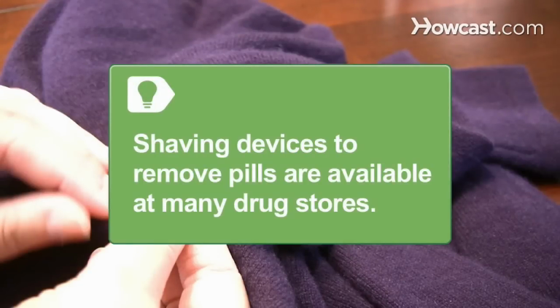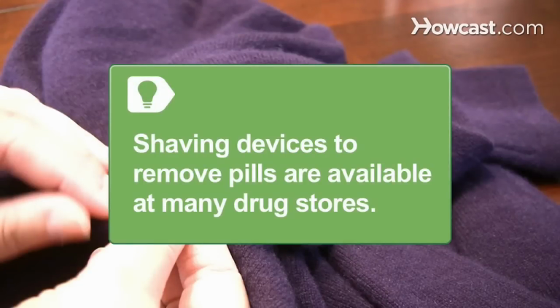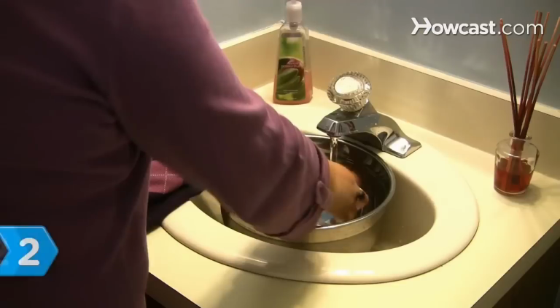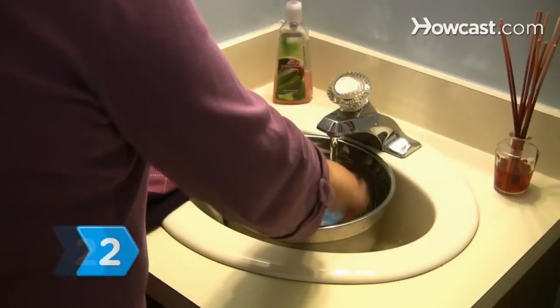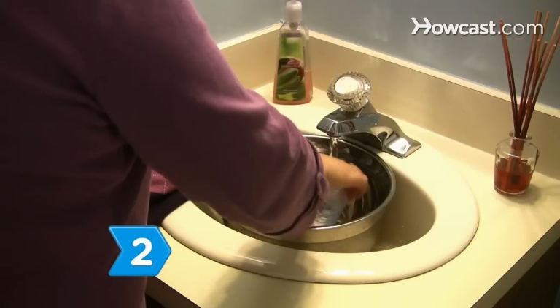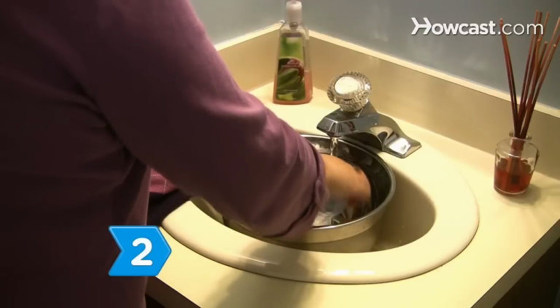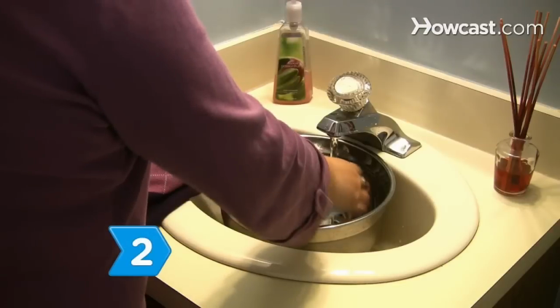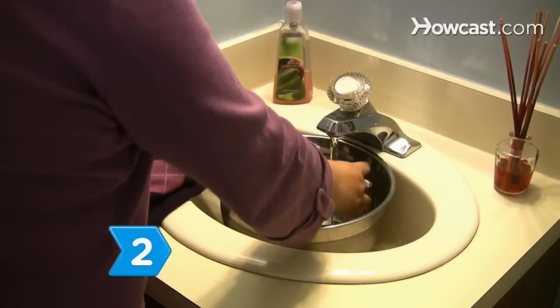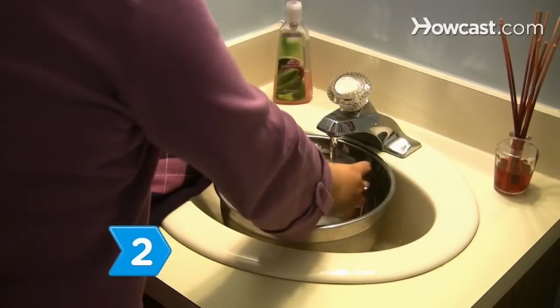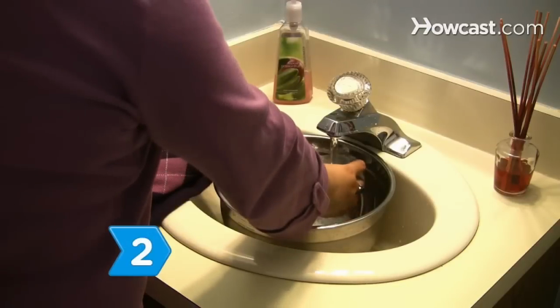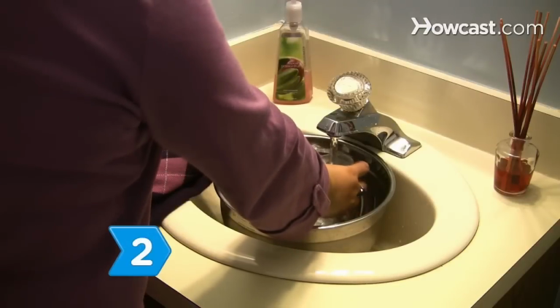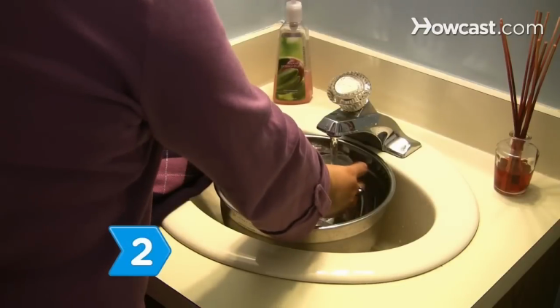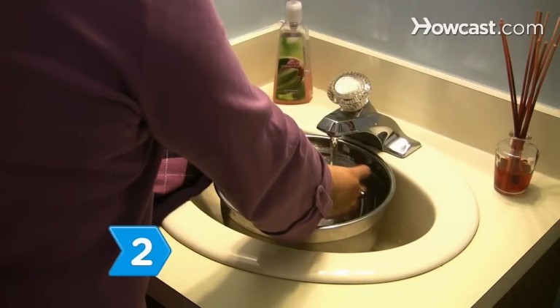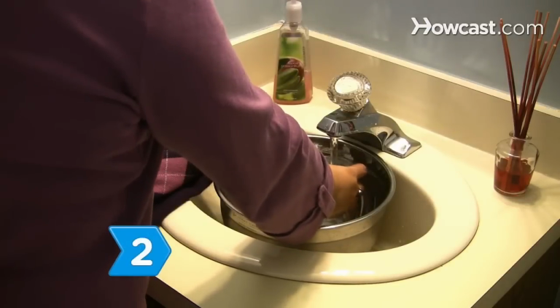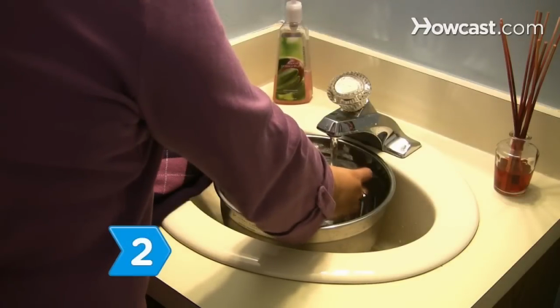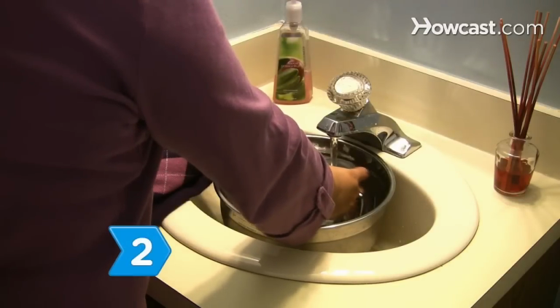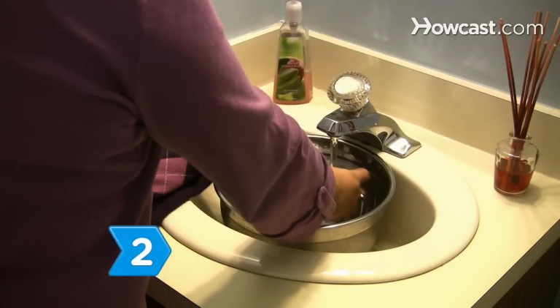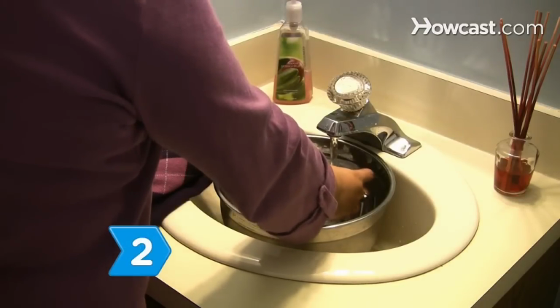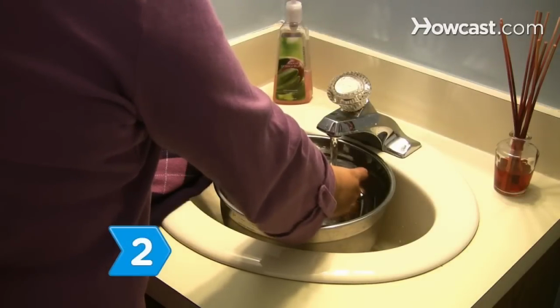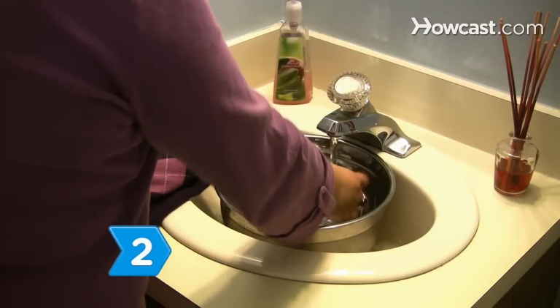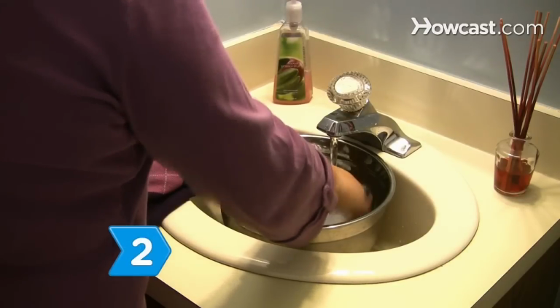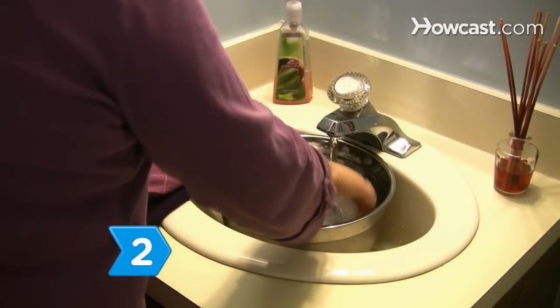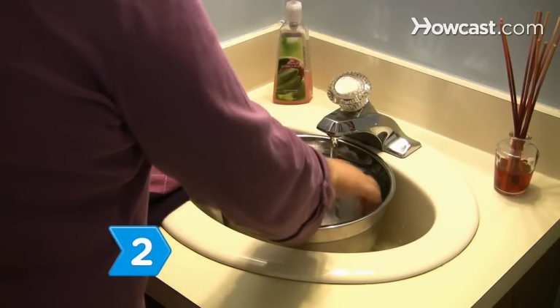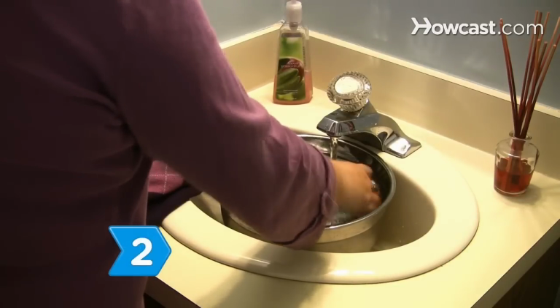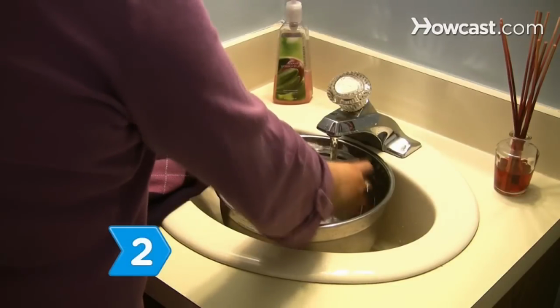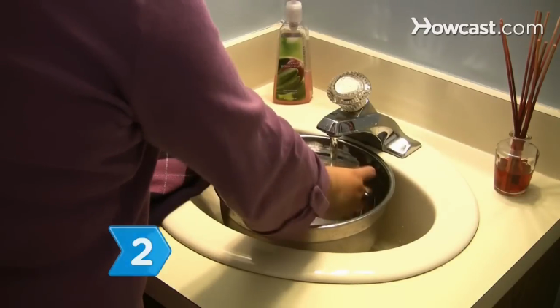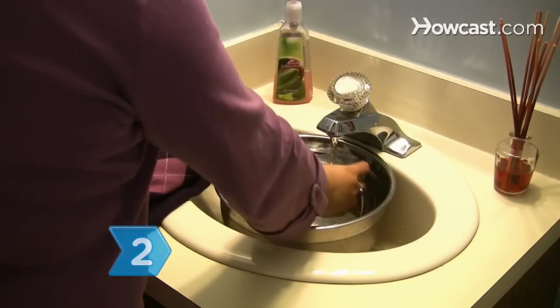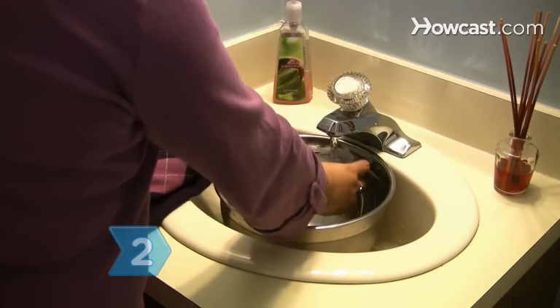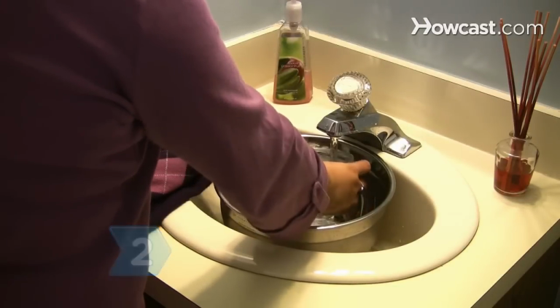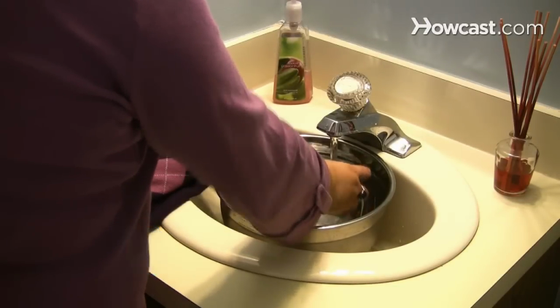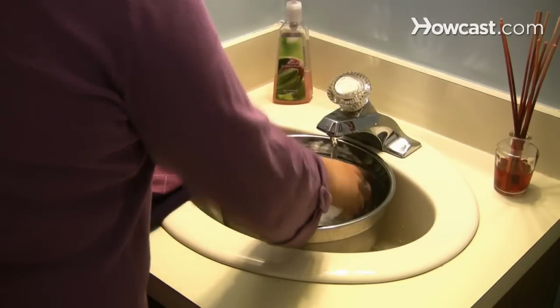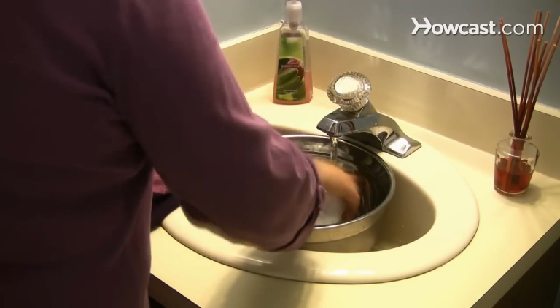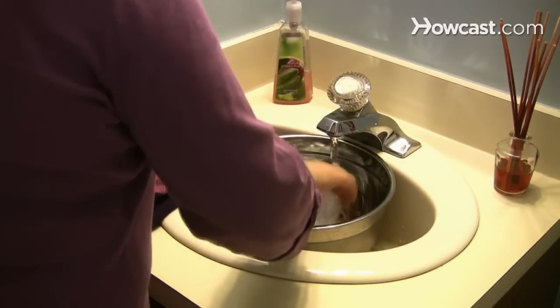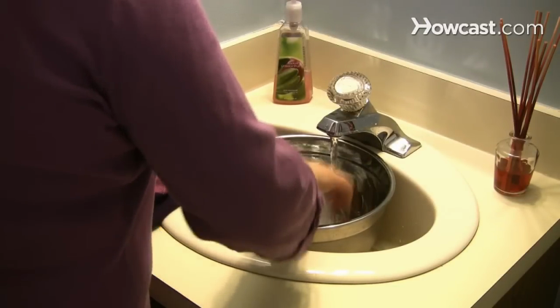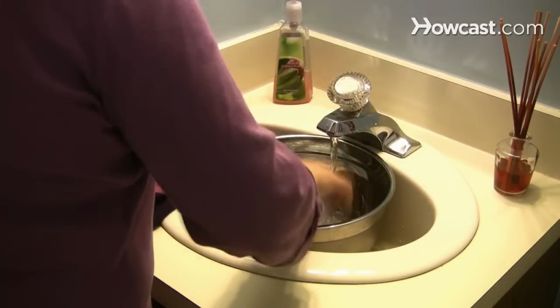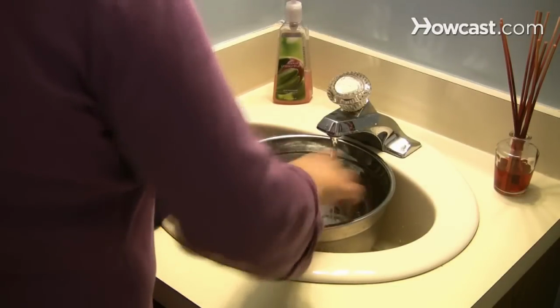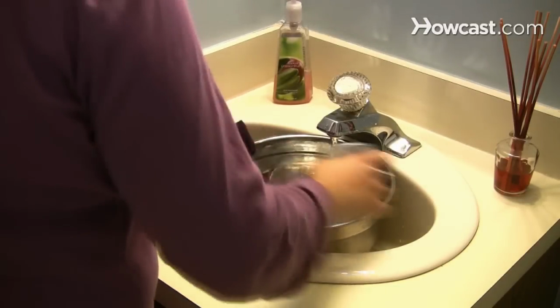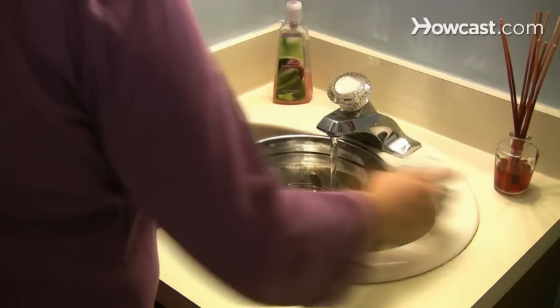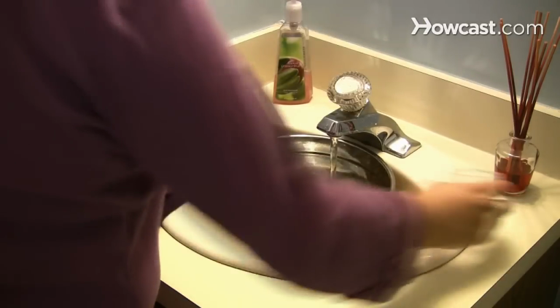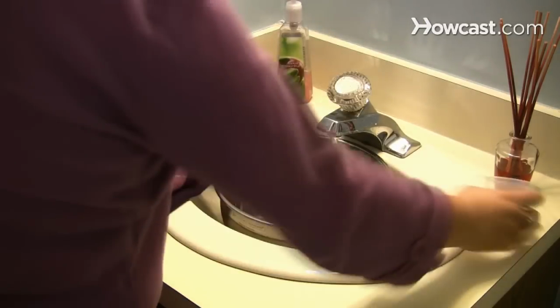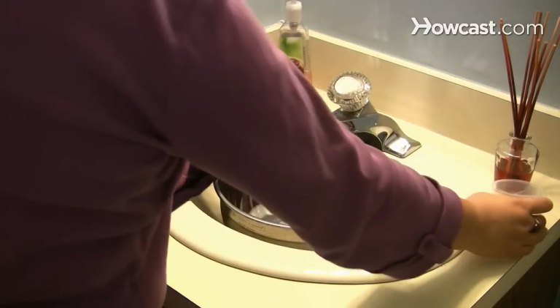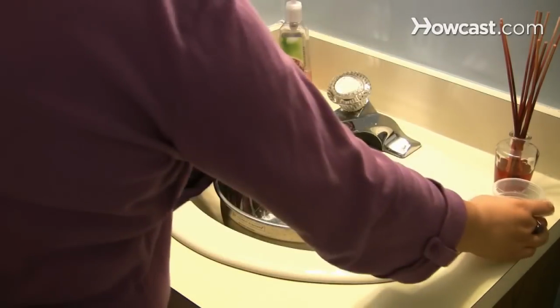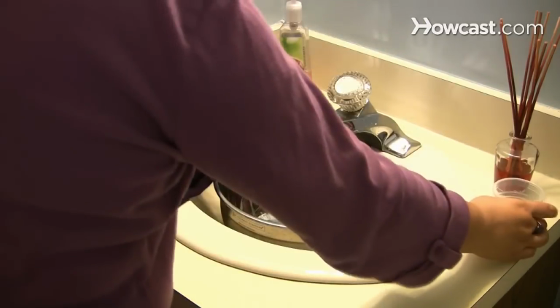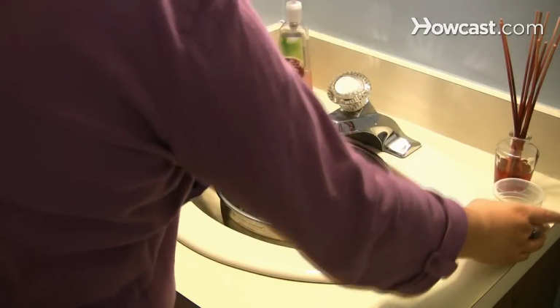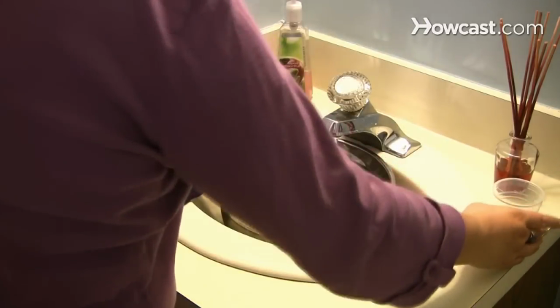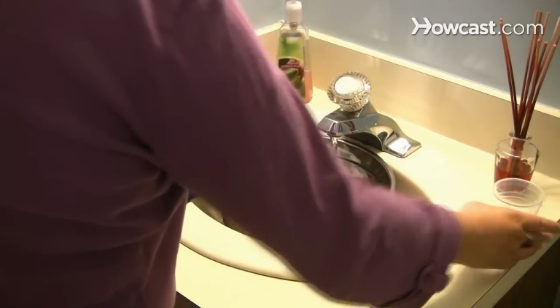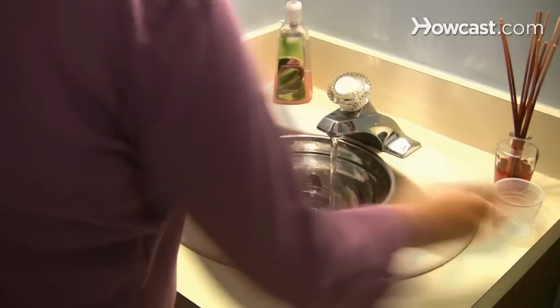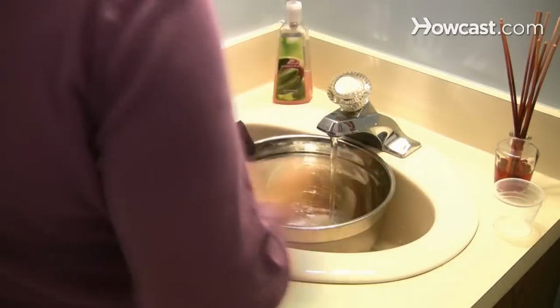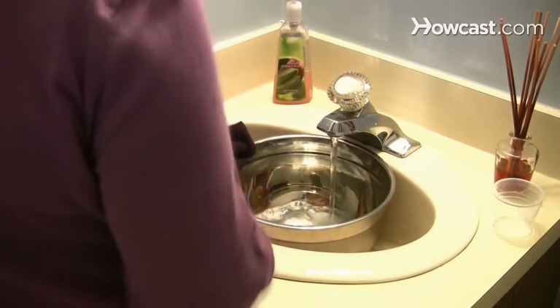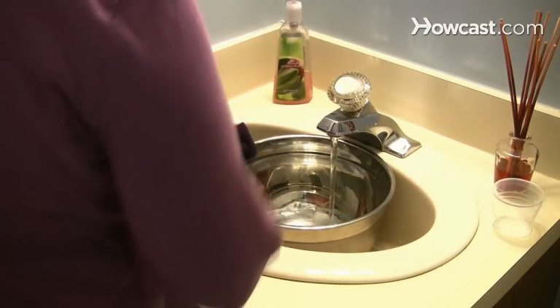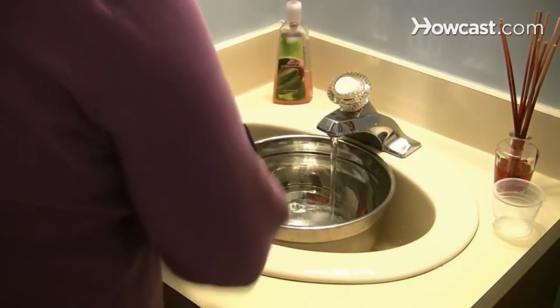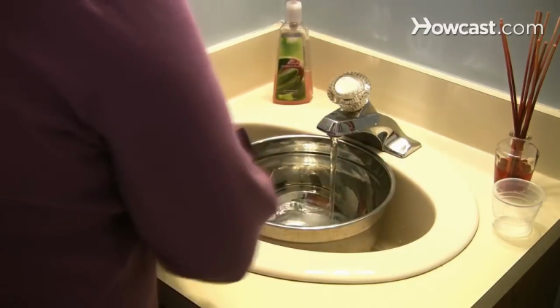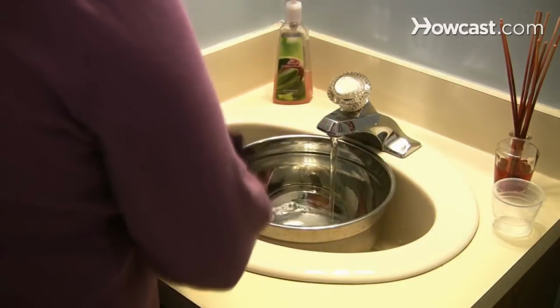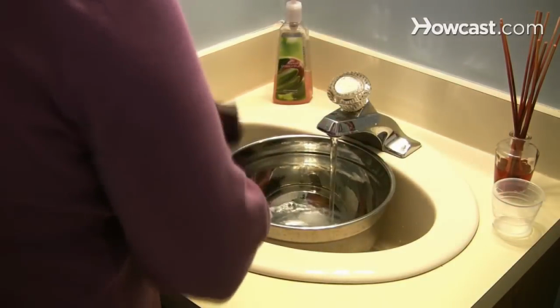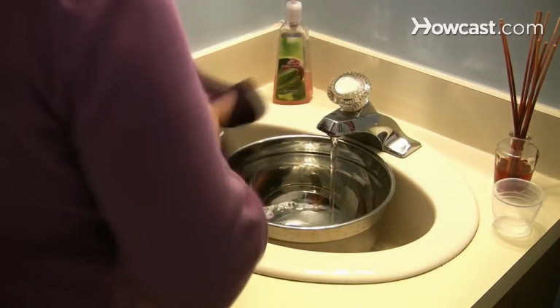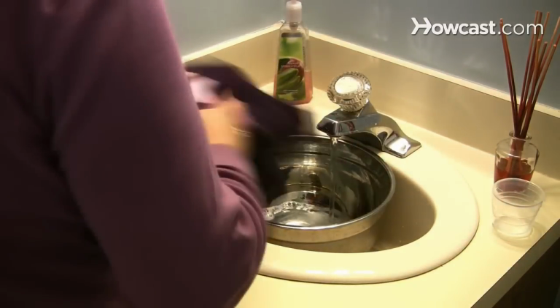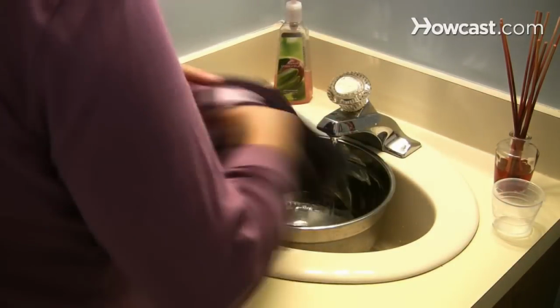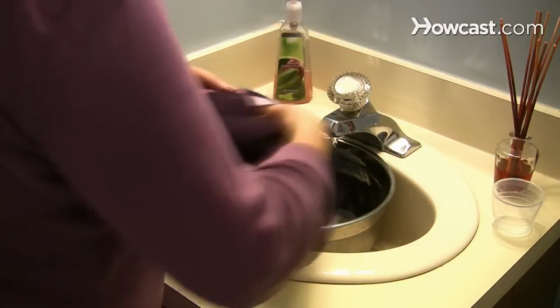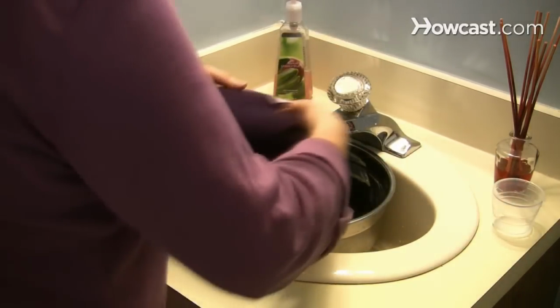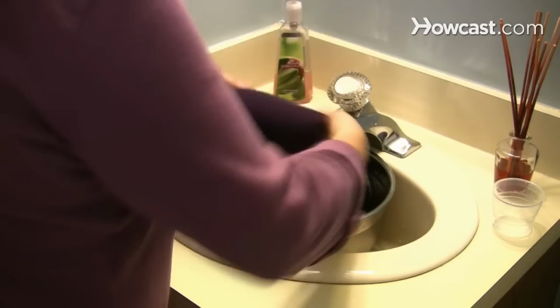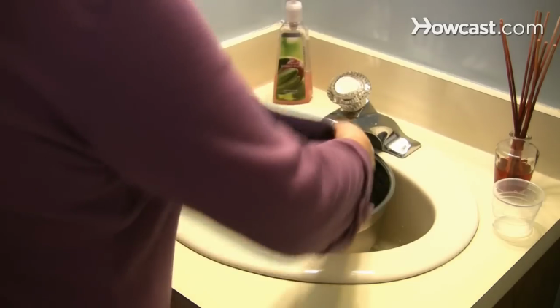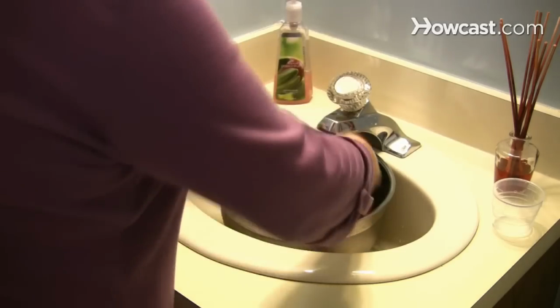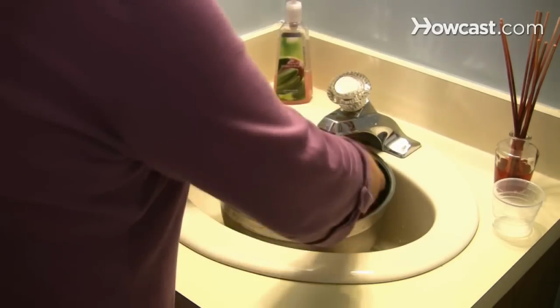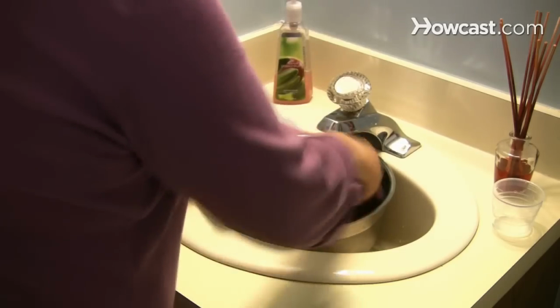Step 2. Hand wash your cashmere items in cool water with mild soap, but don't mix colors in case they bleed.